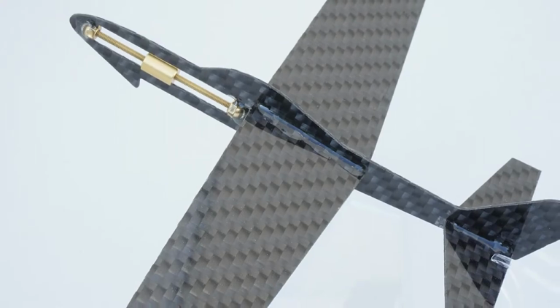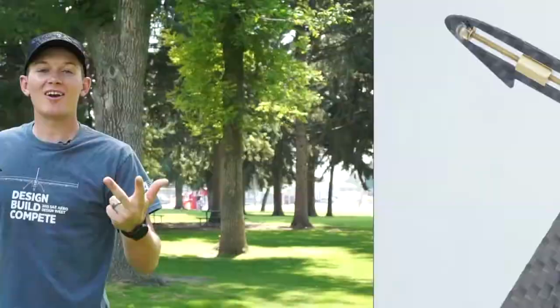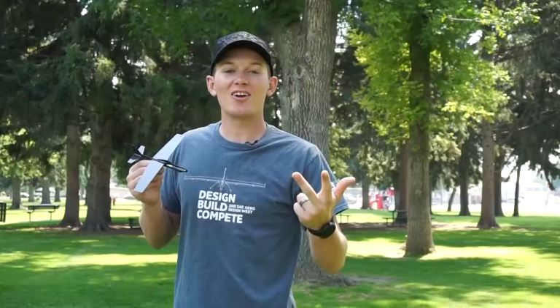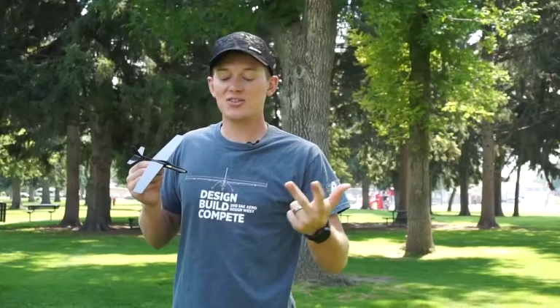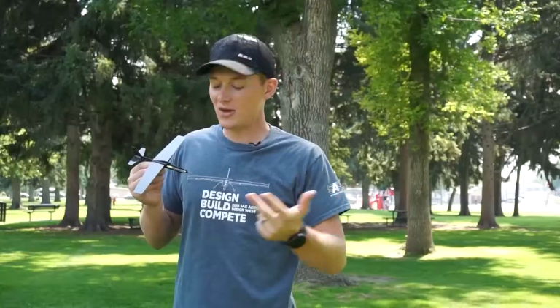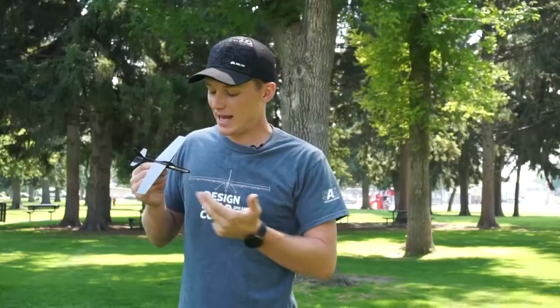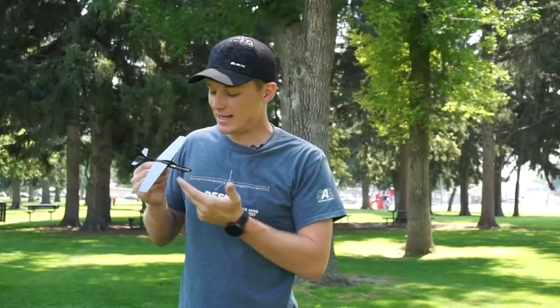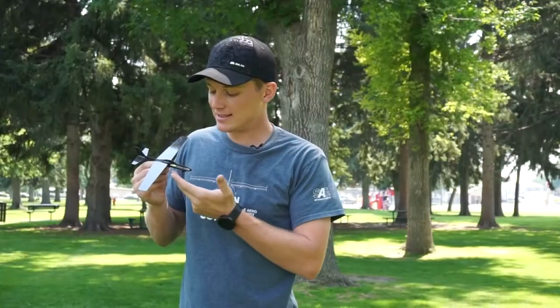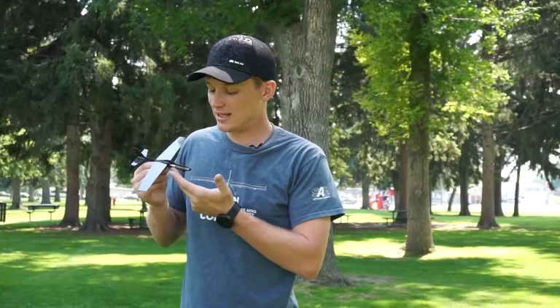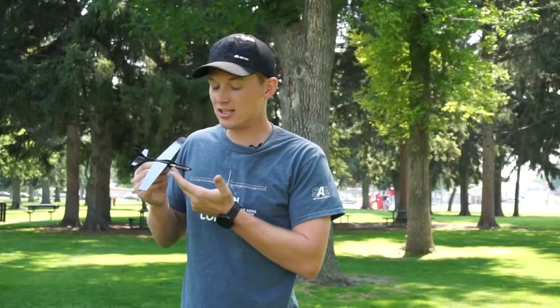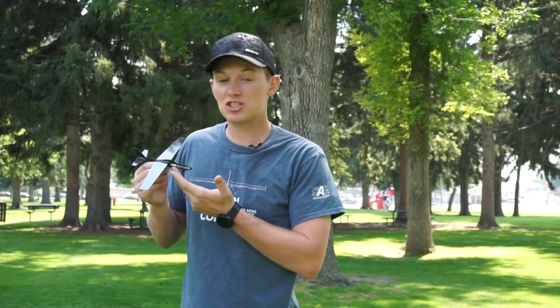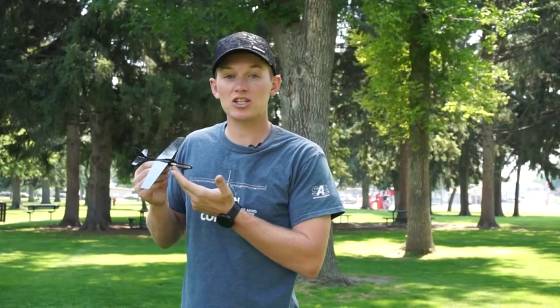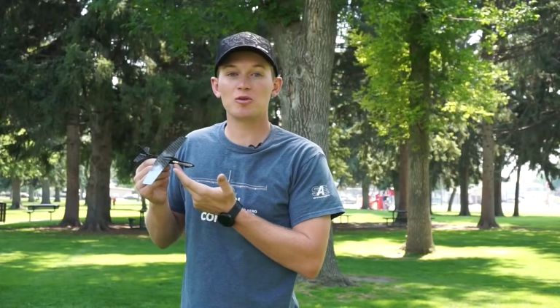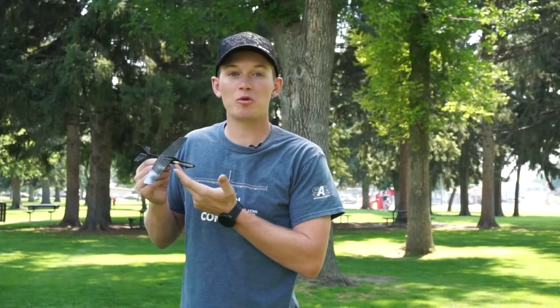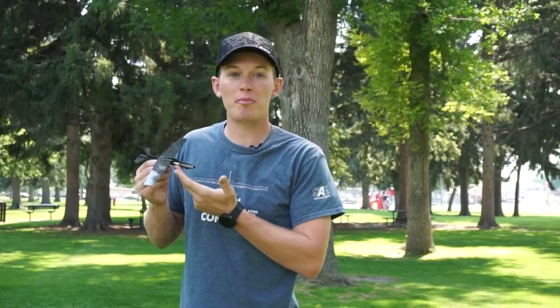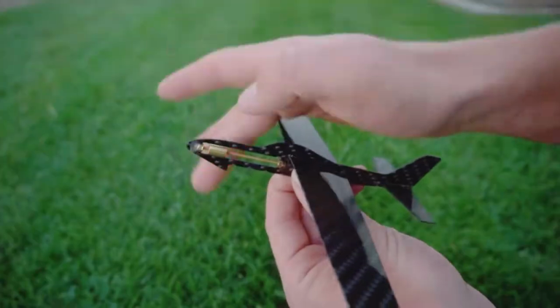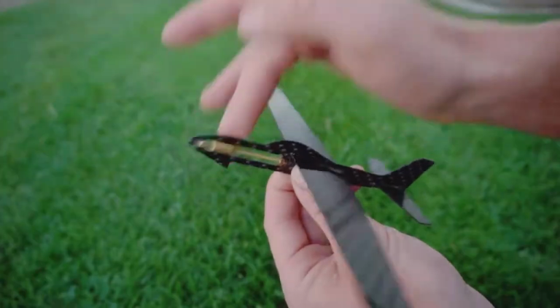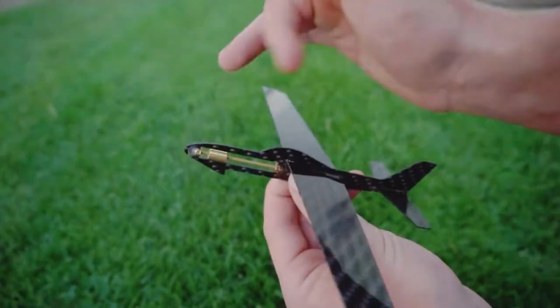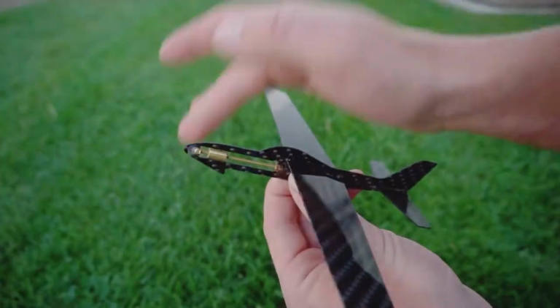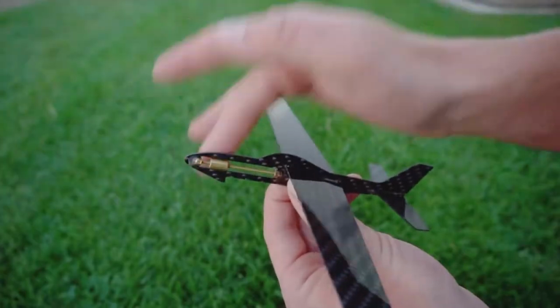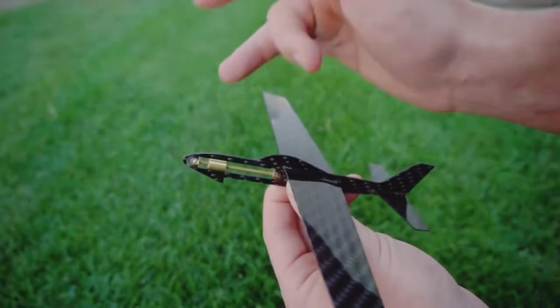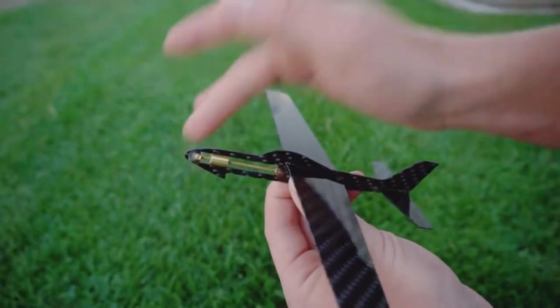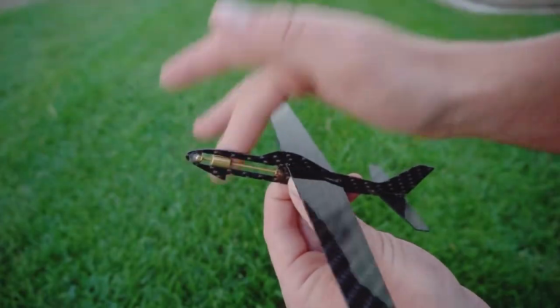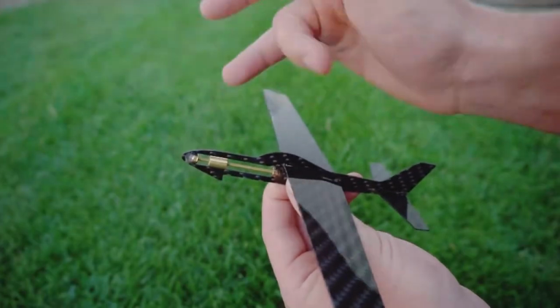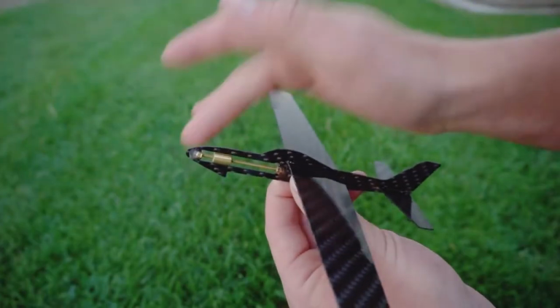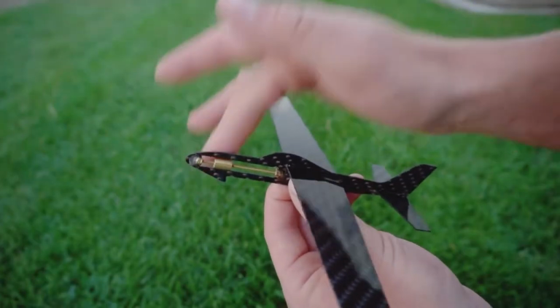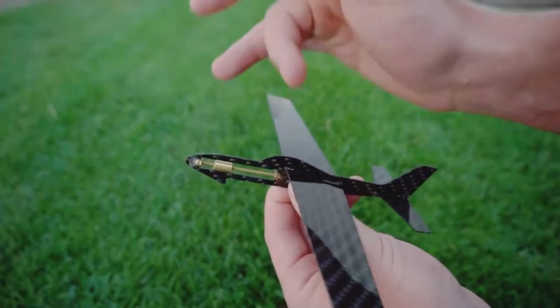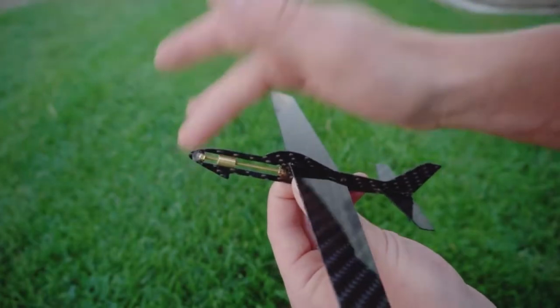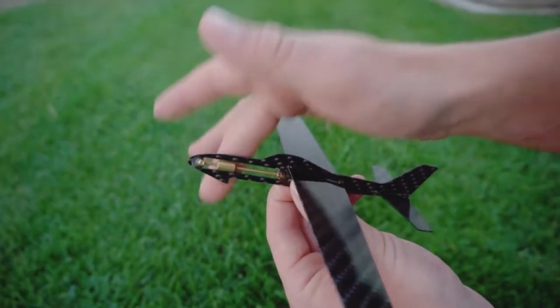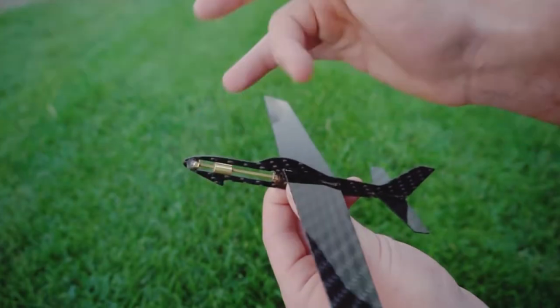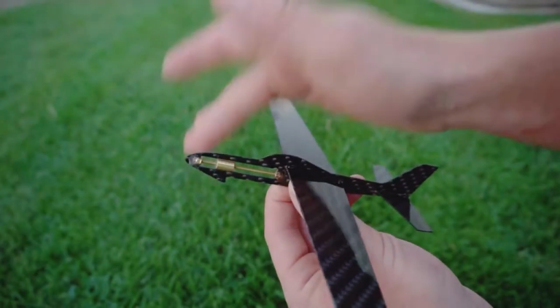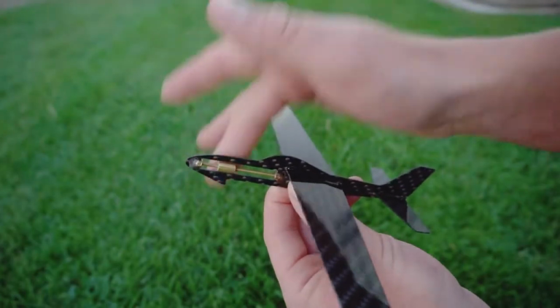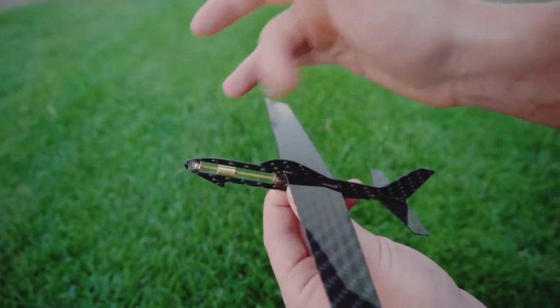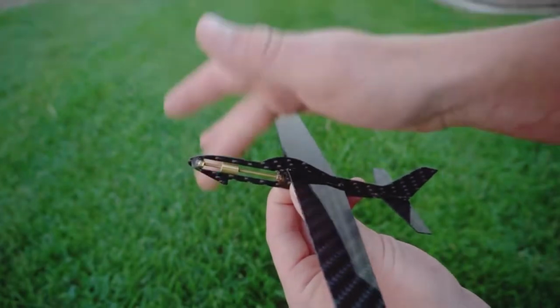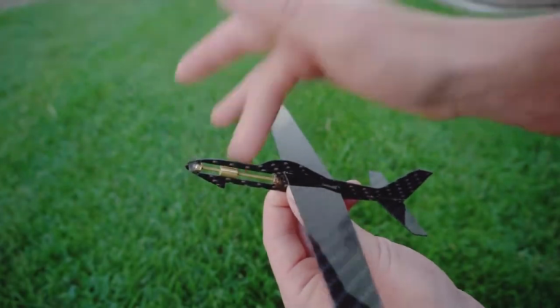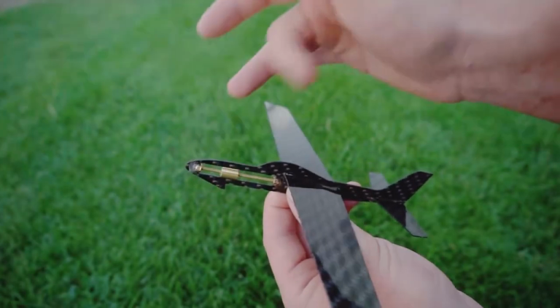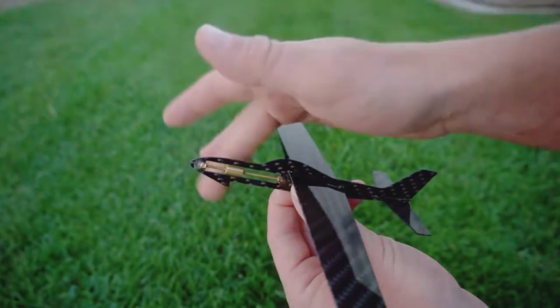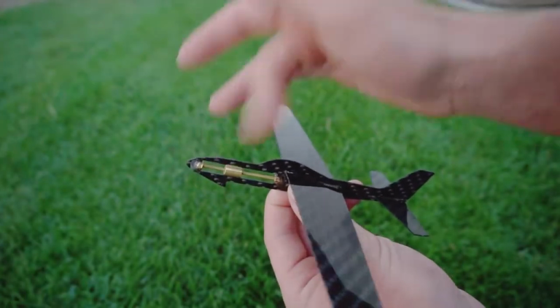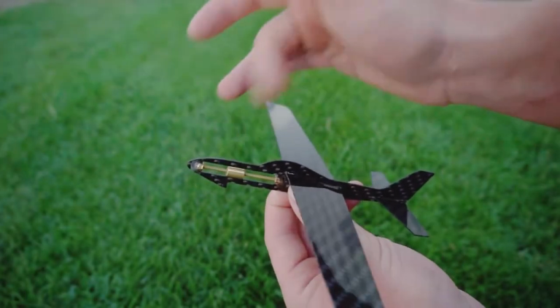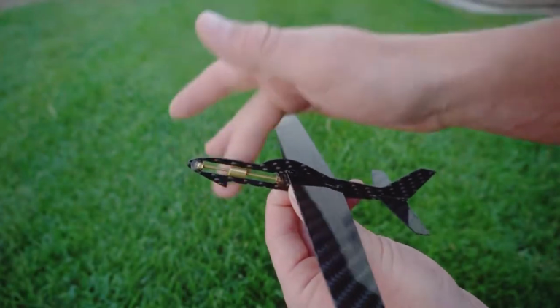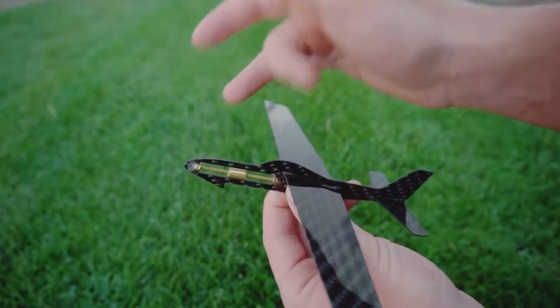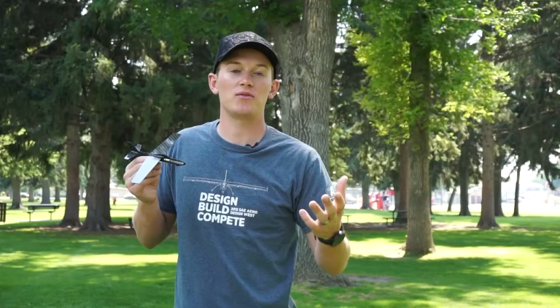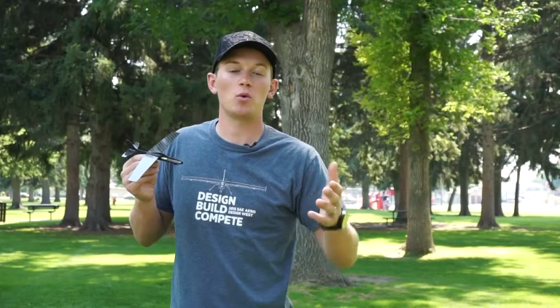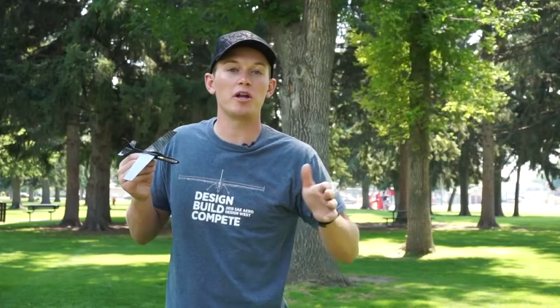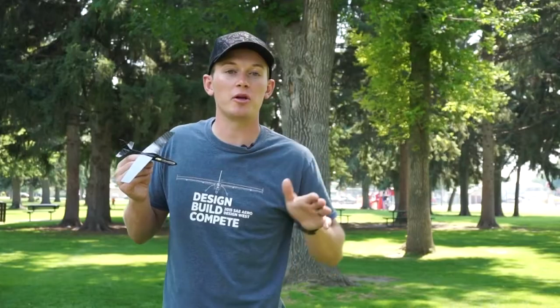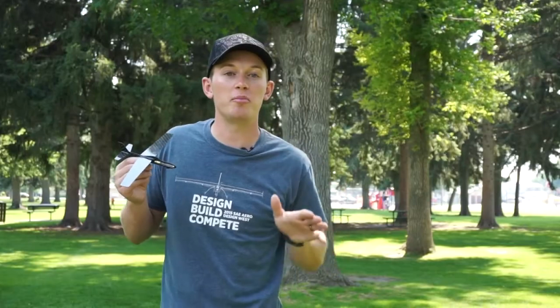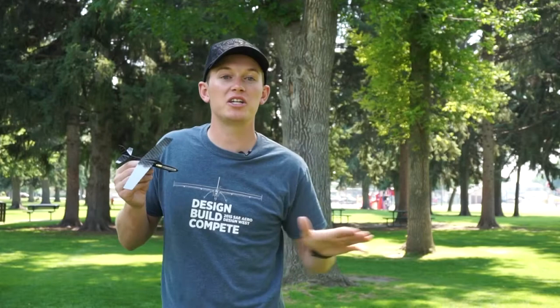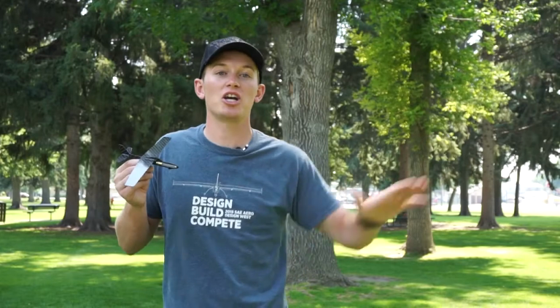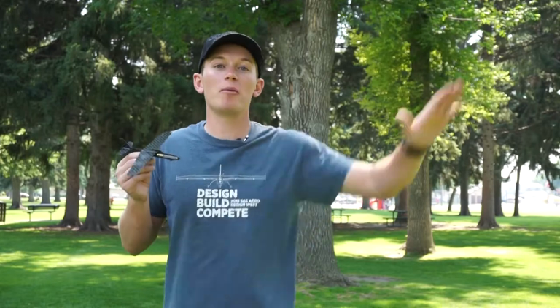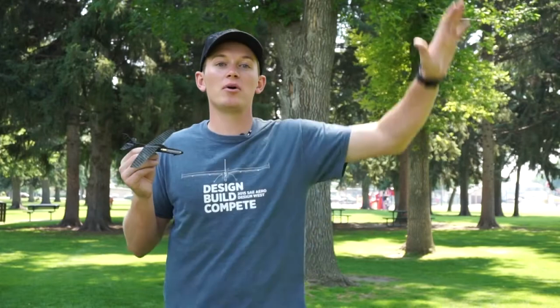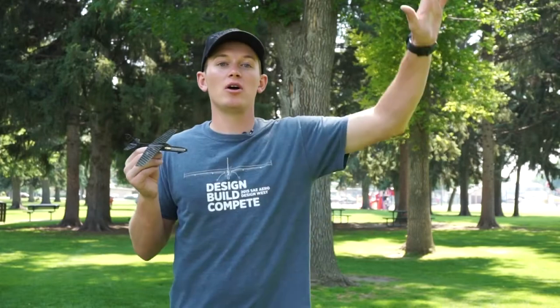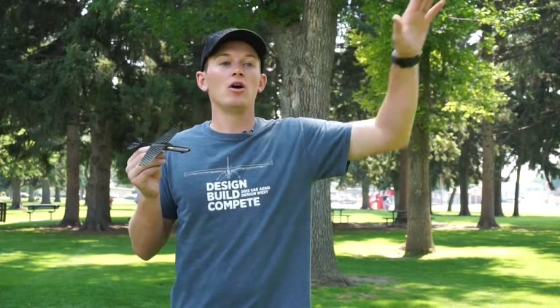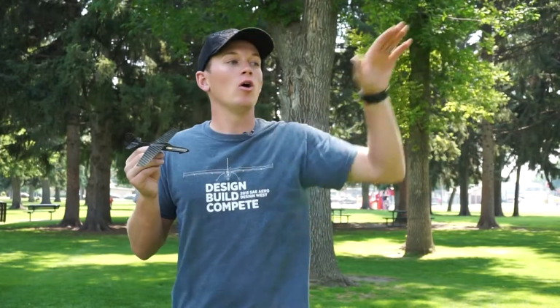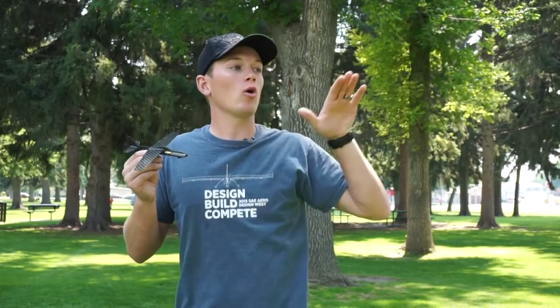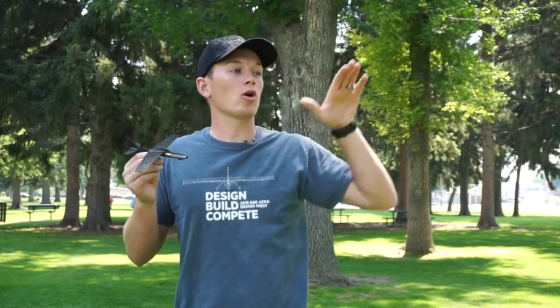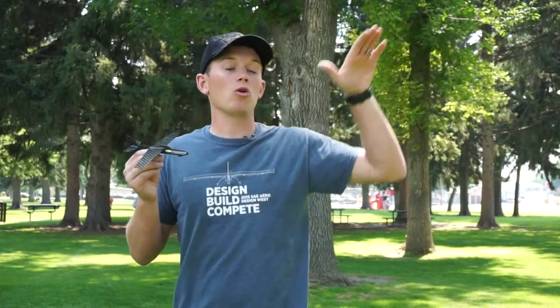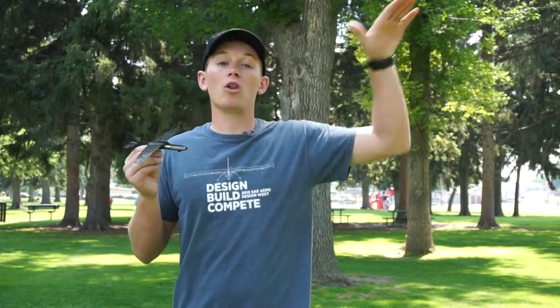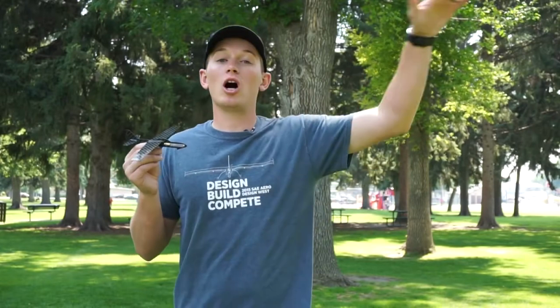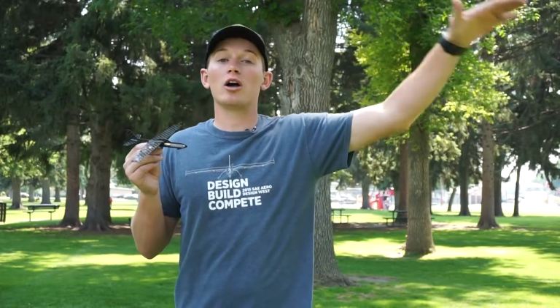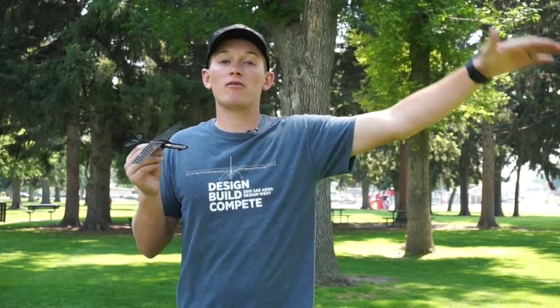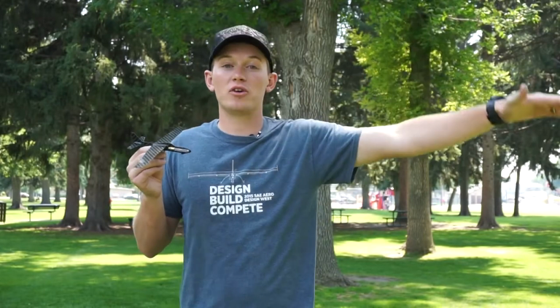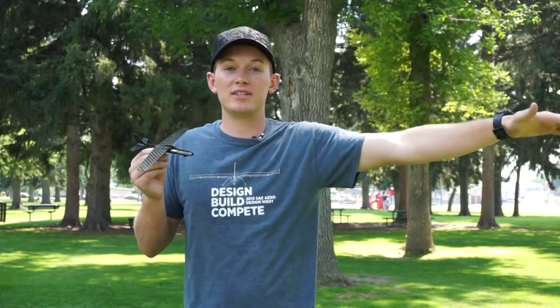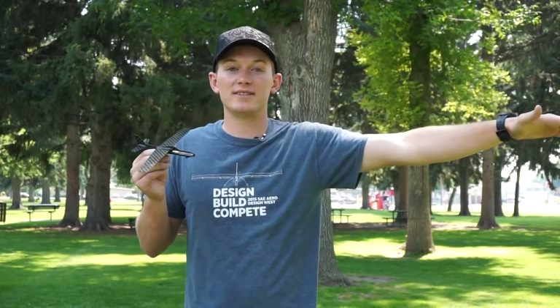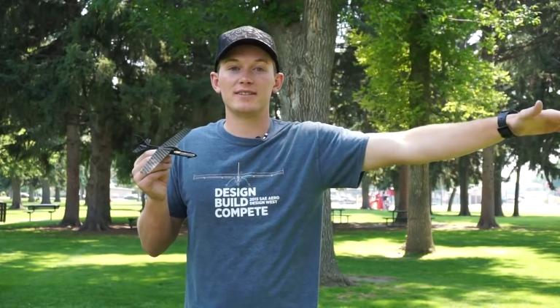It also has an adjustable ballast which you can use to adjust the flying characteristics of the aircraft if you want it to pitch up or go long for distance.